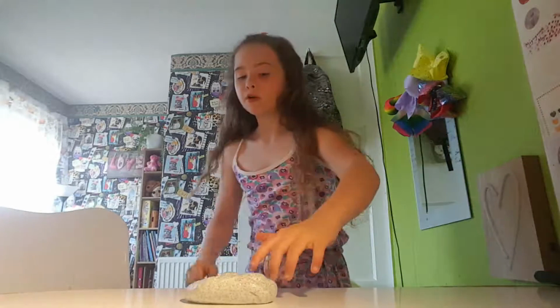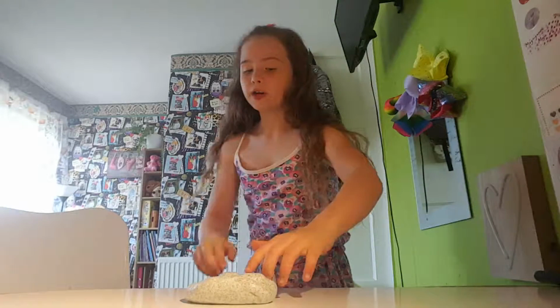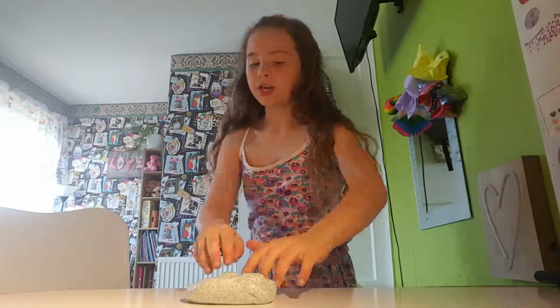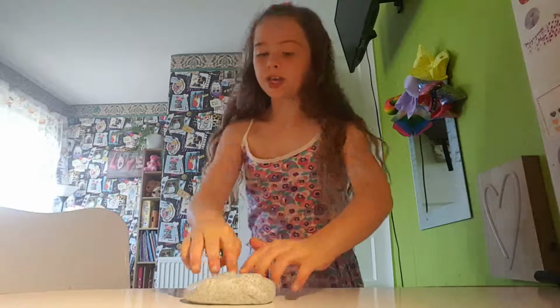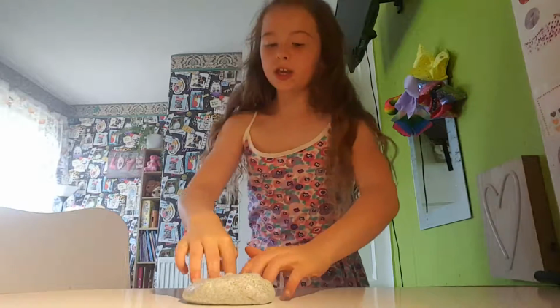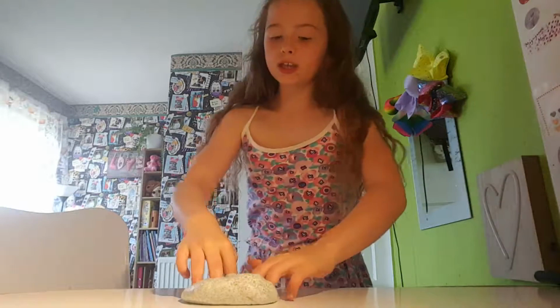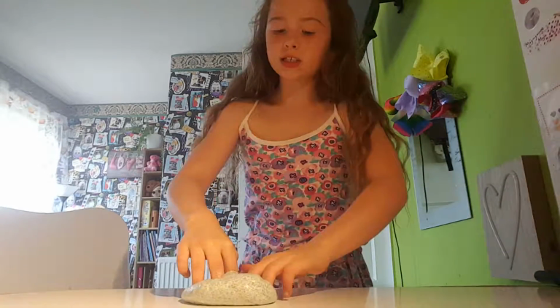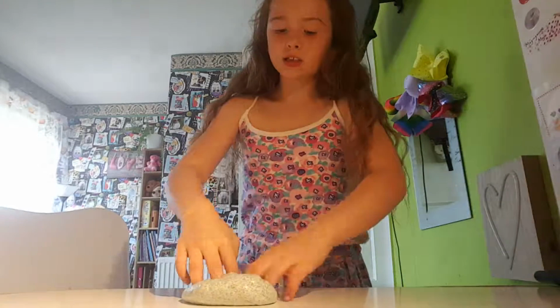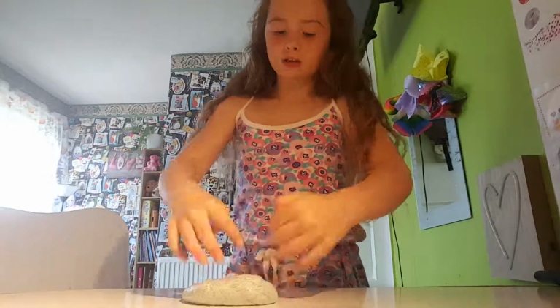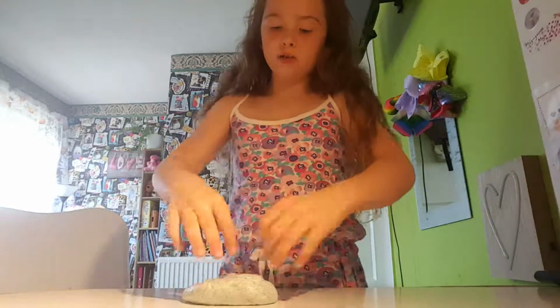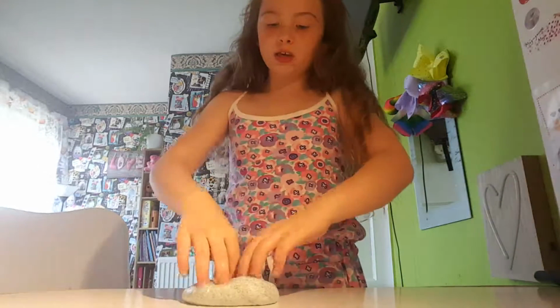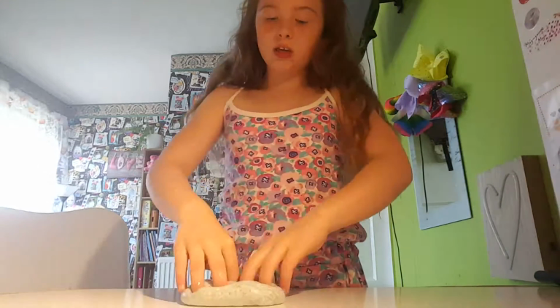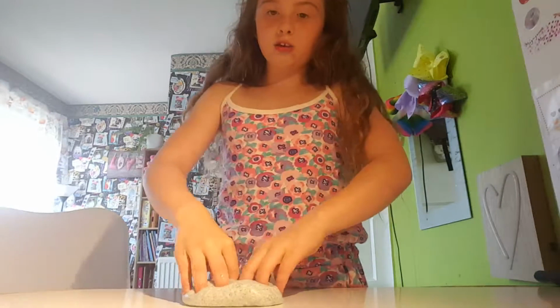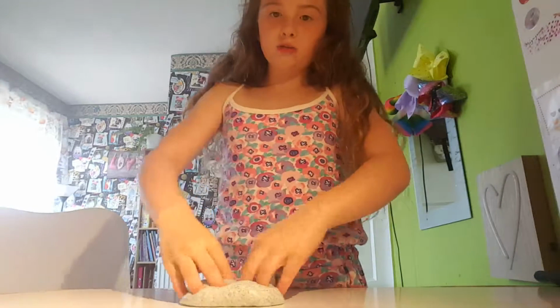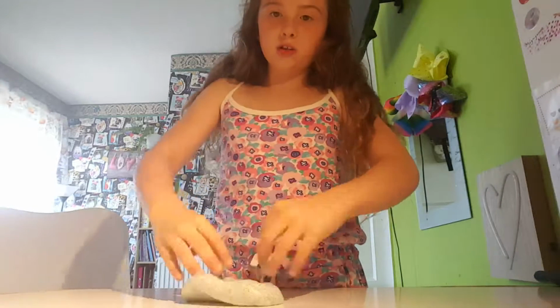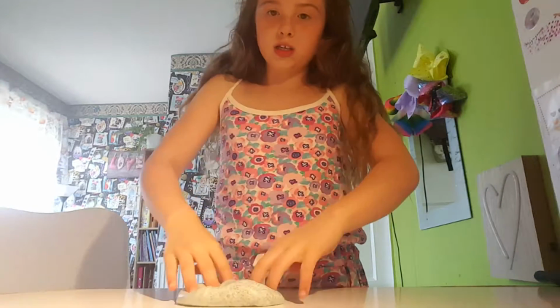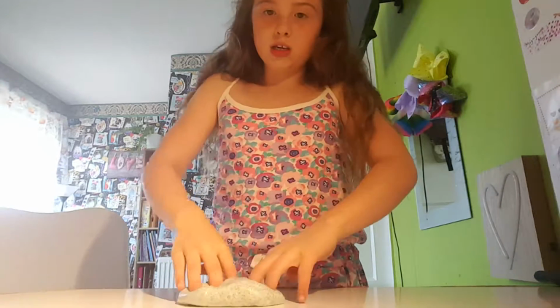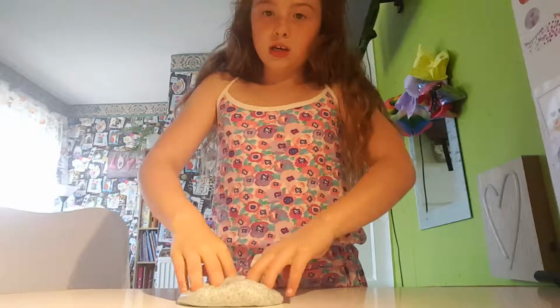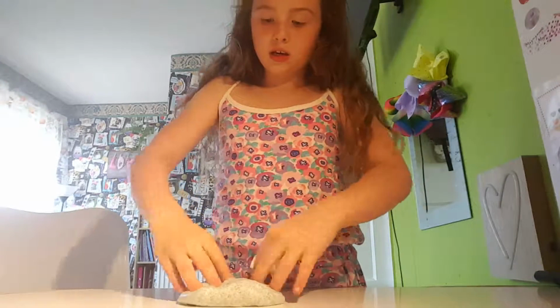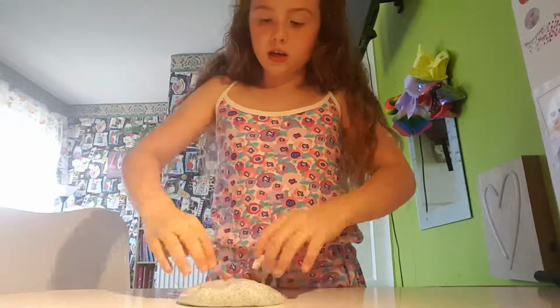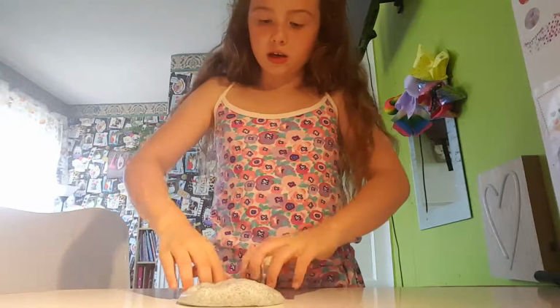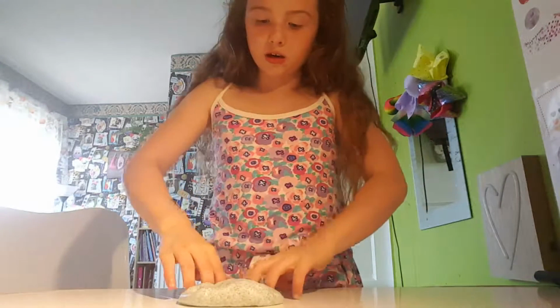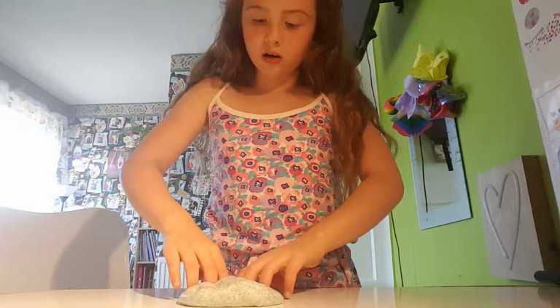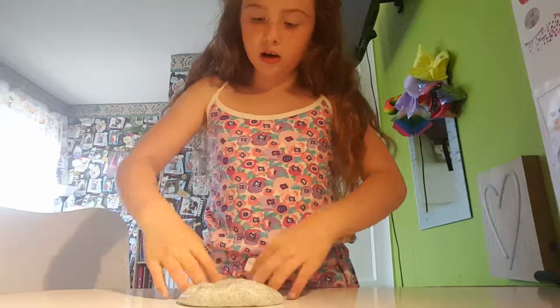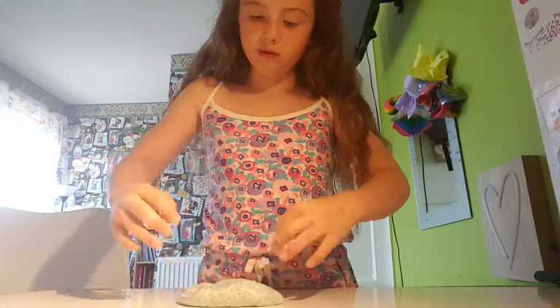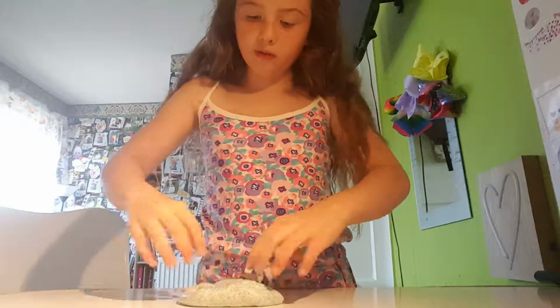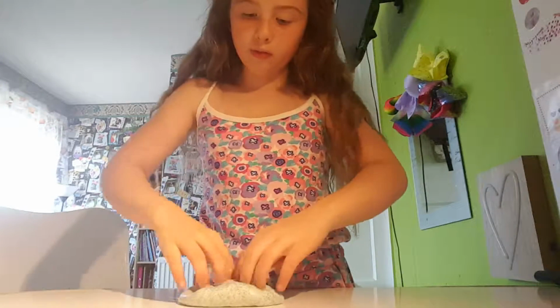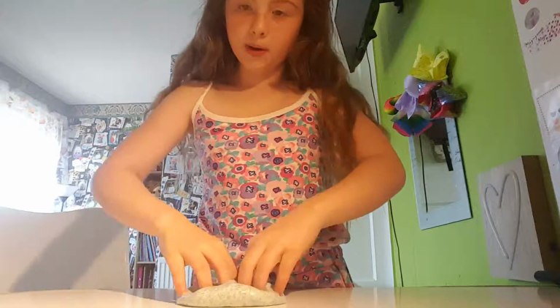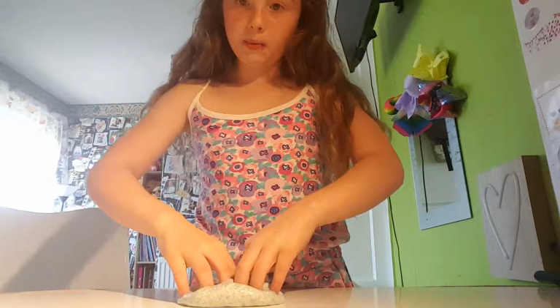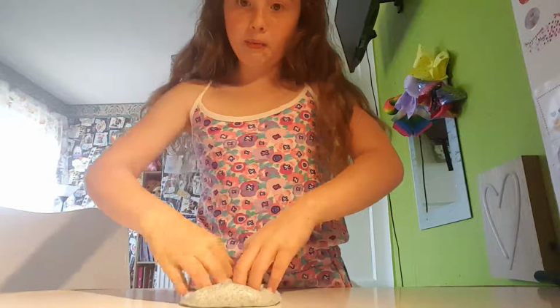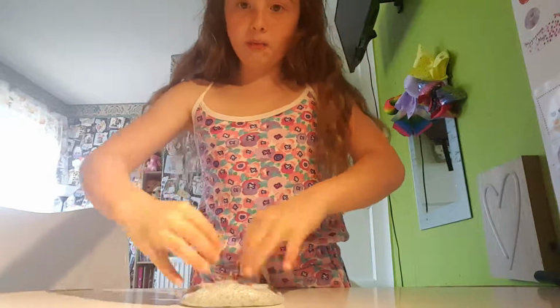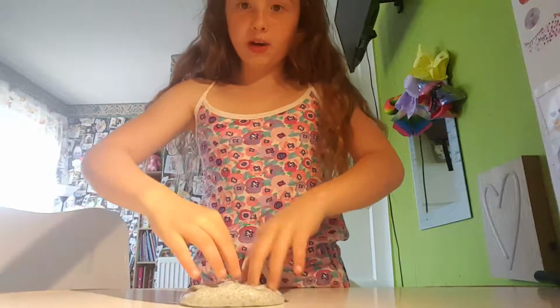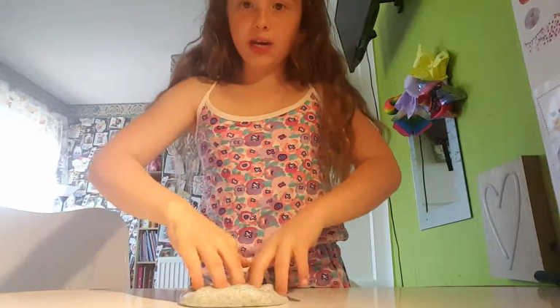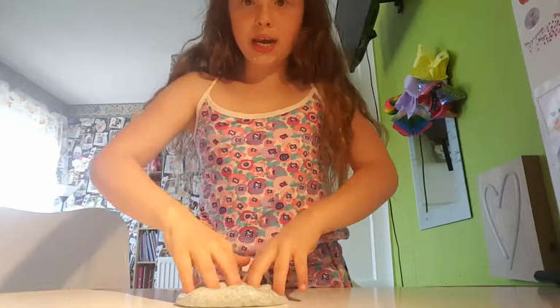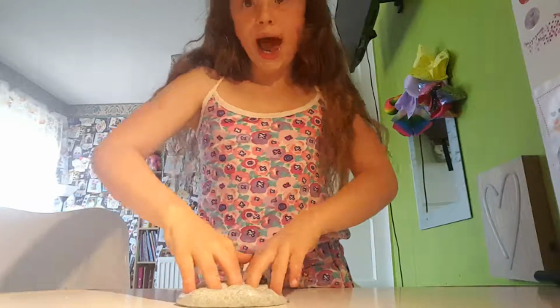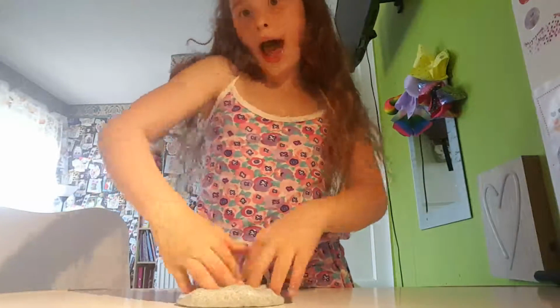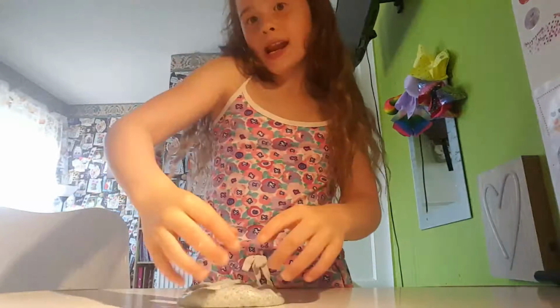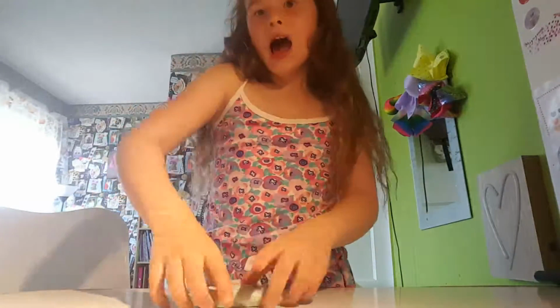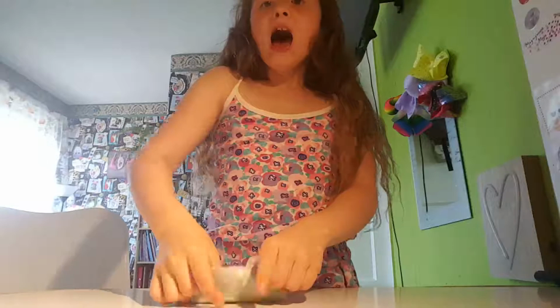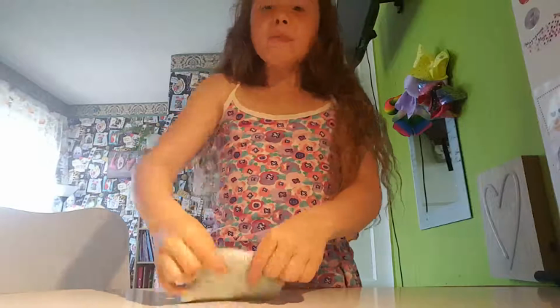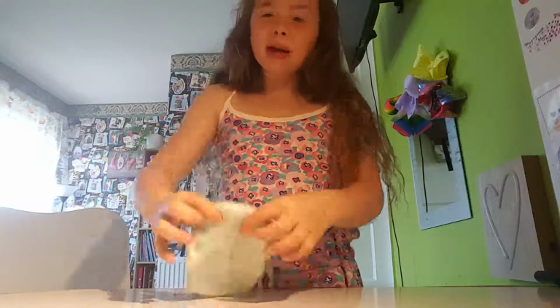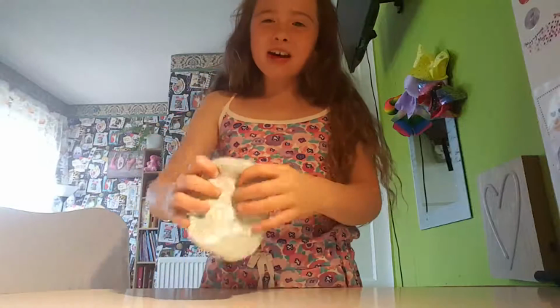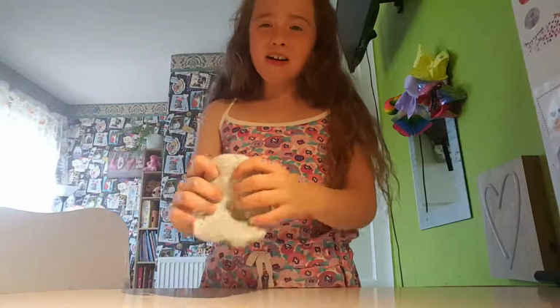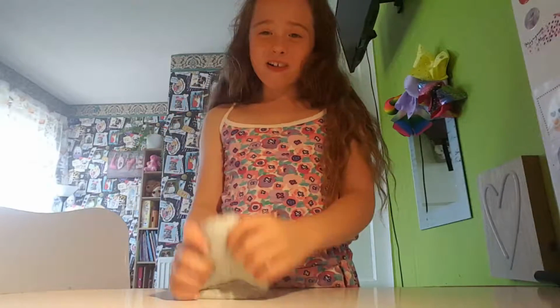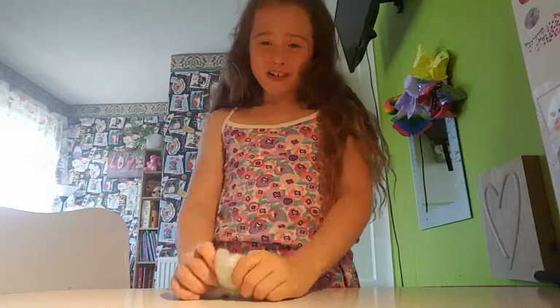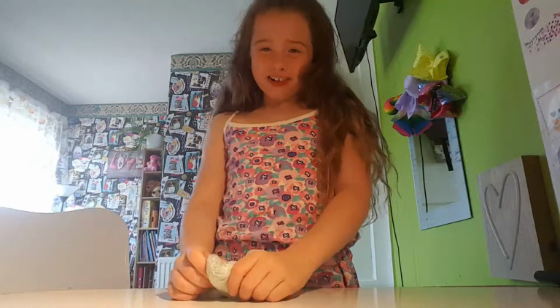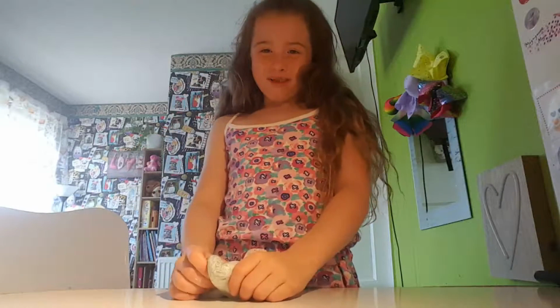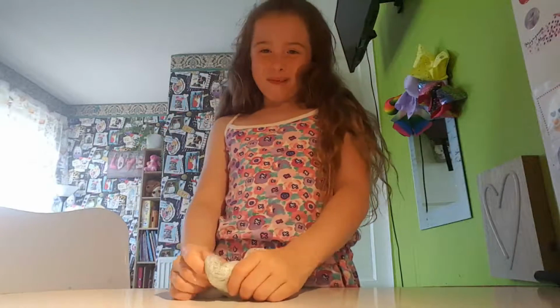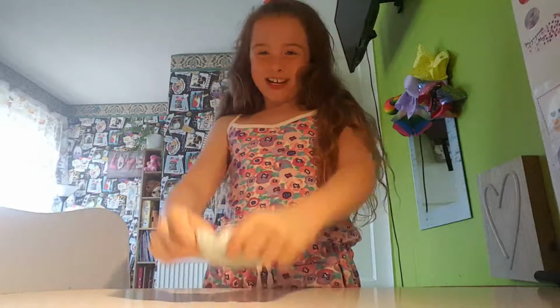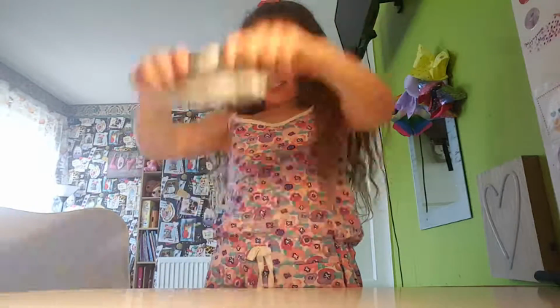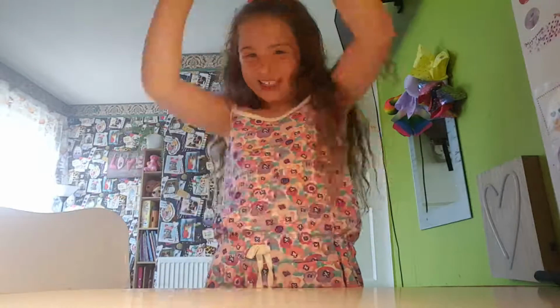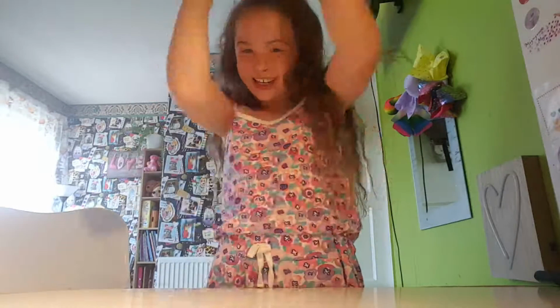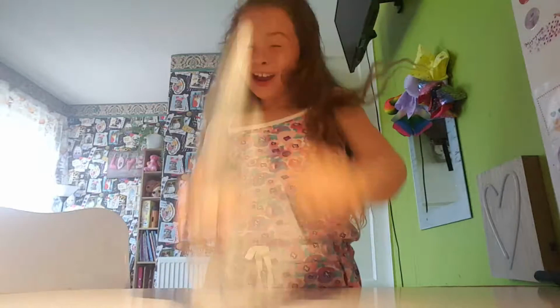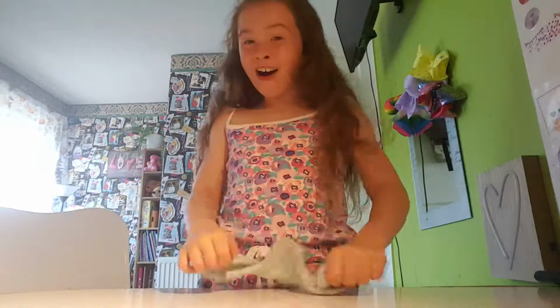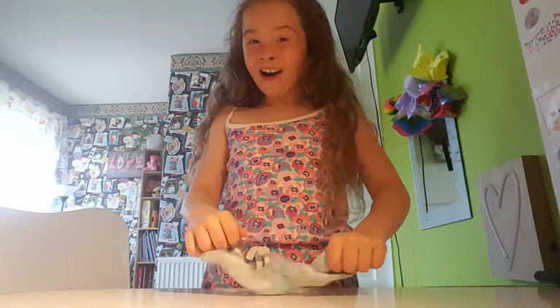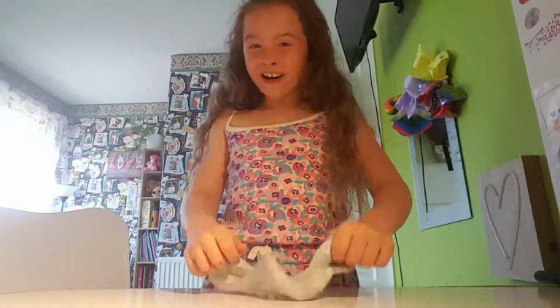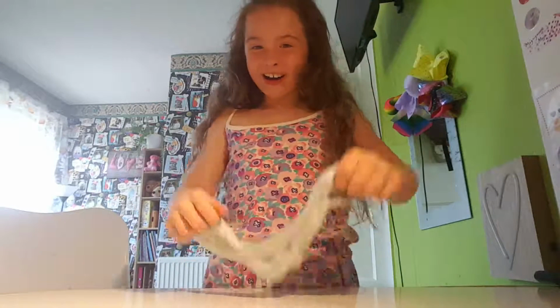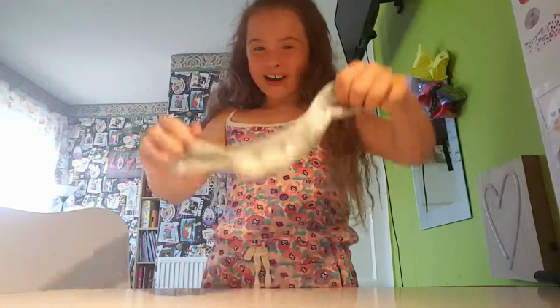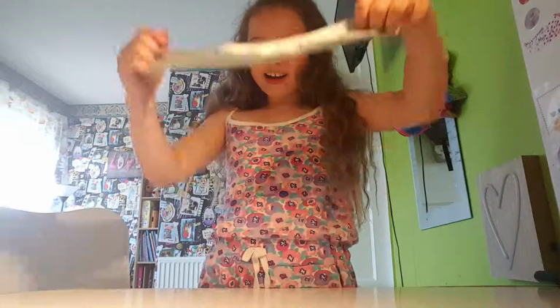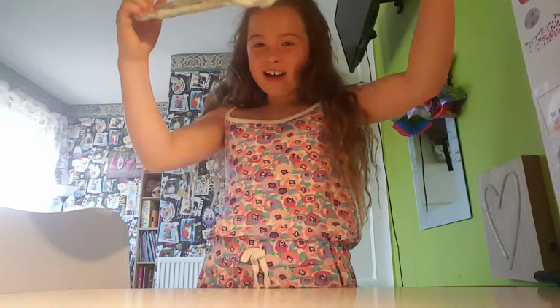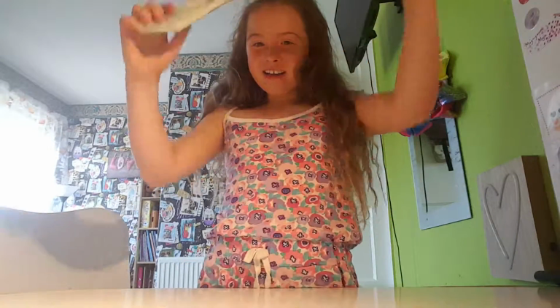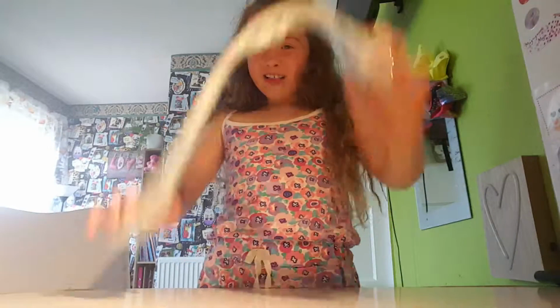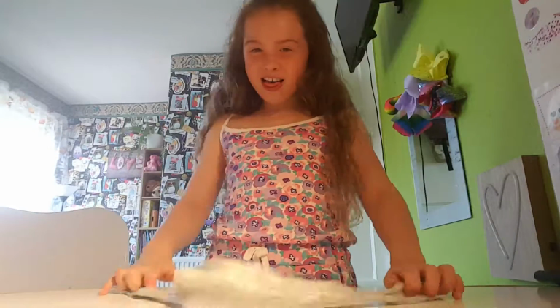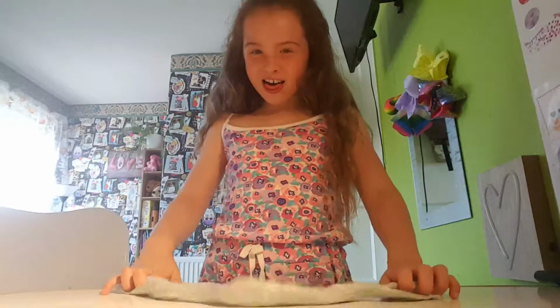He is so cute and I got it from my mum and dad. My whole tub of slime is gone!